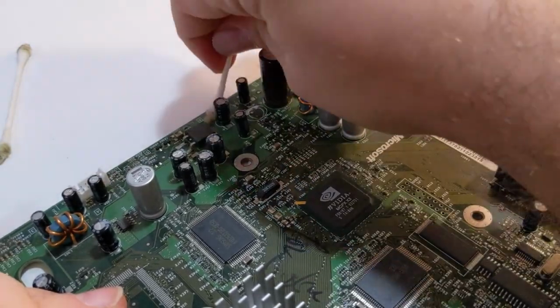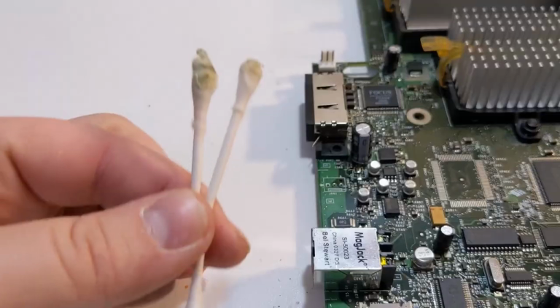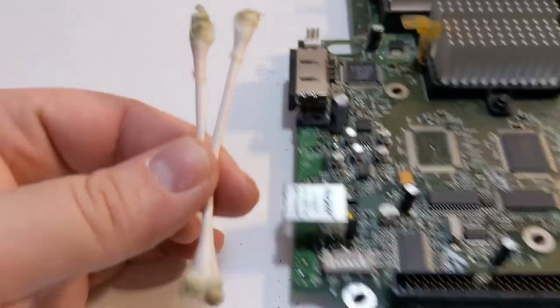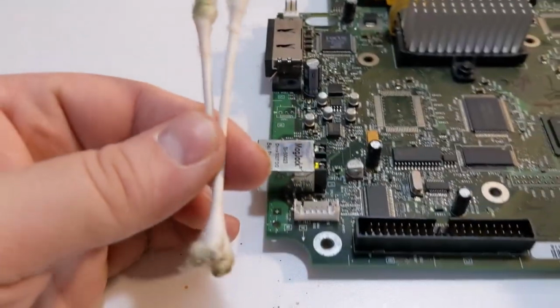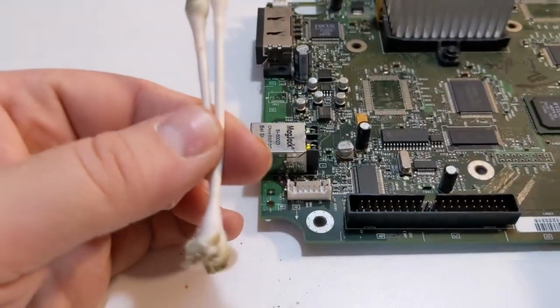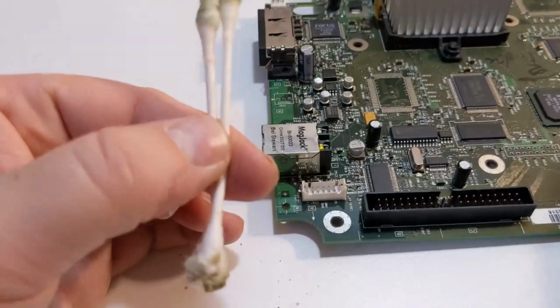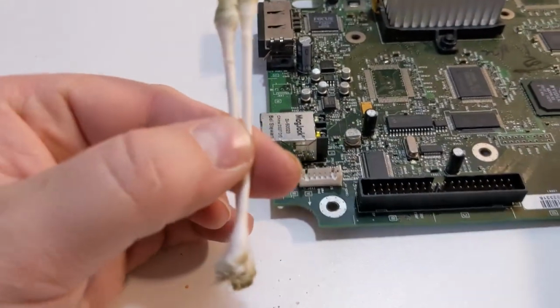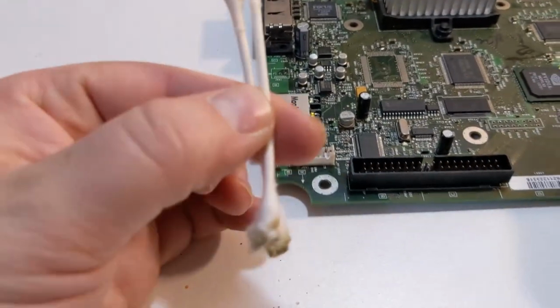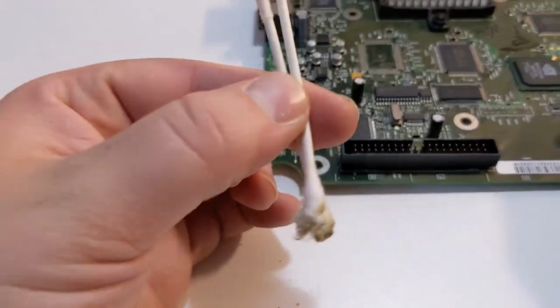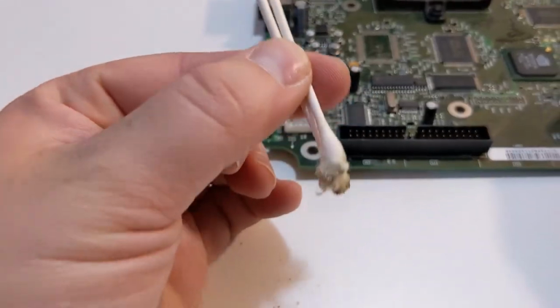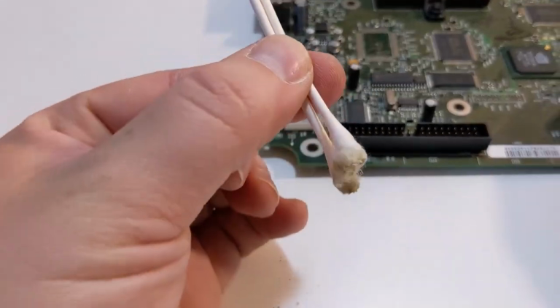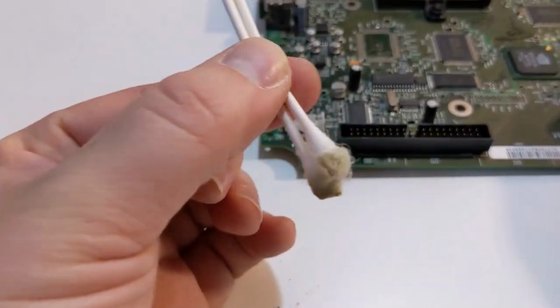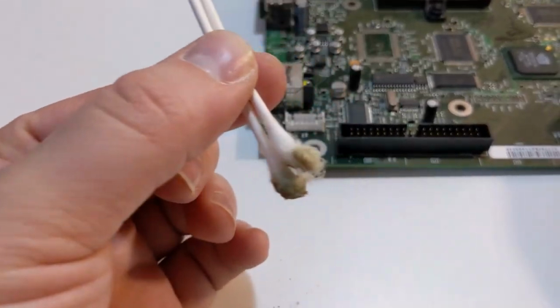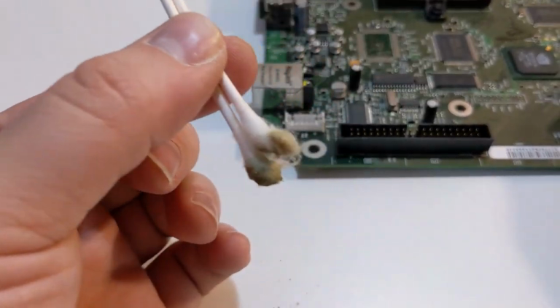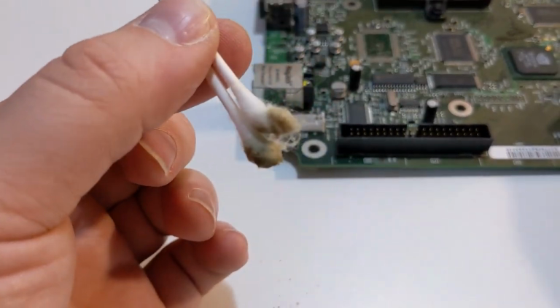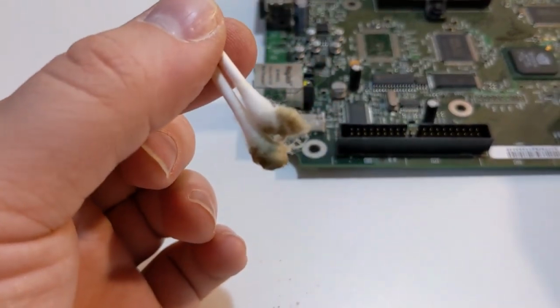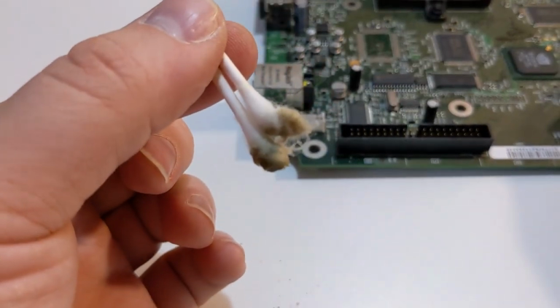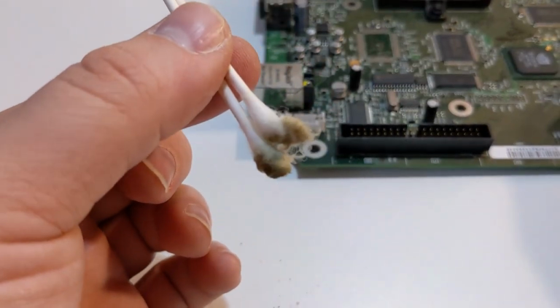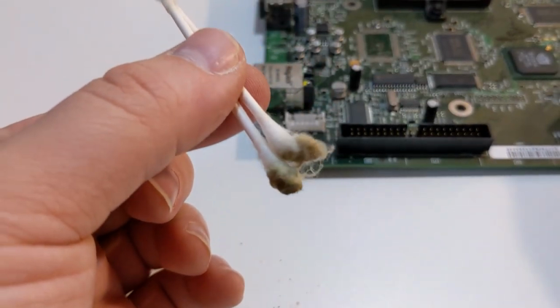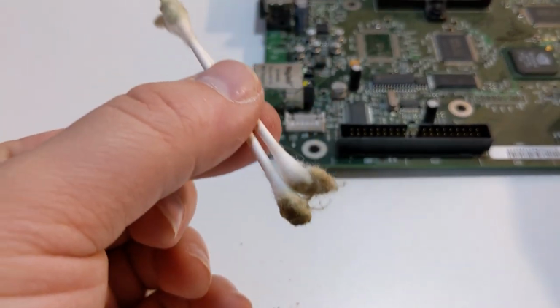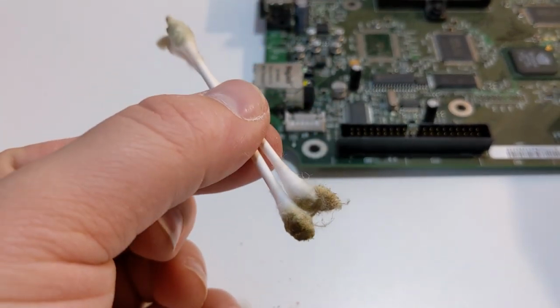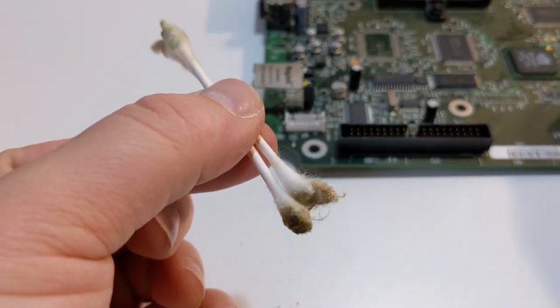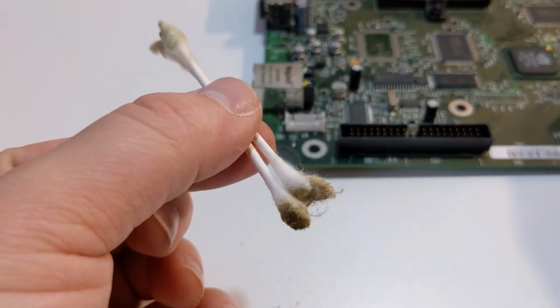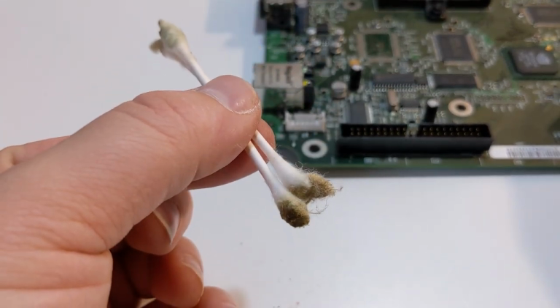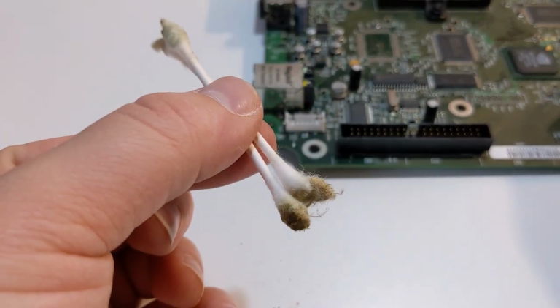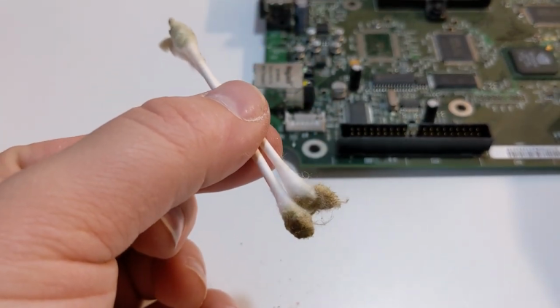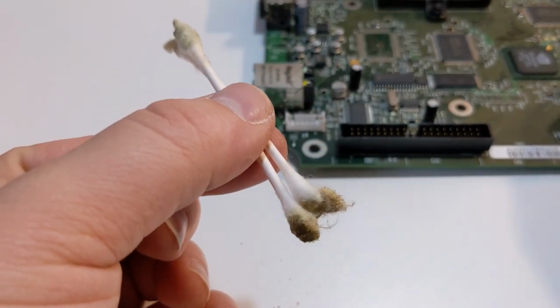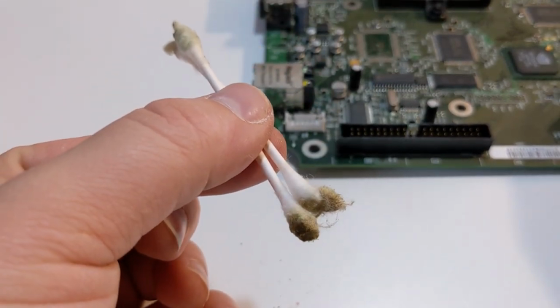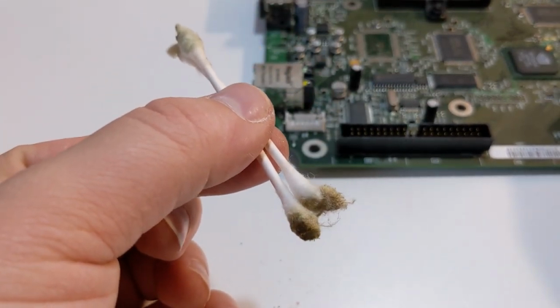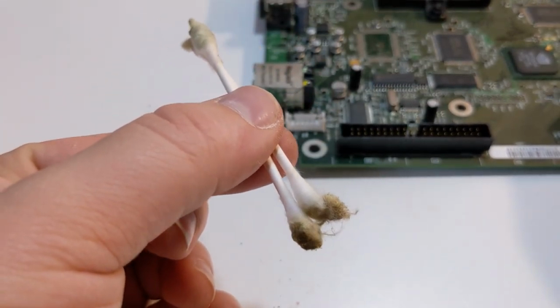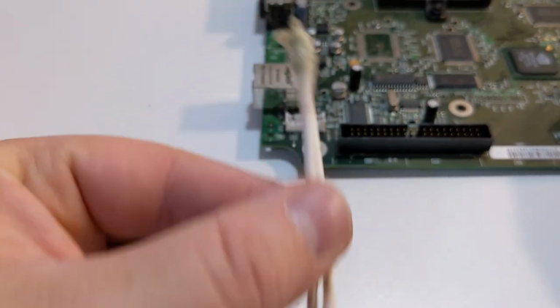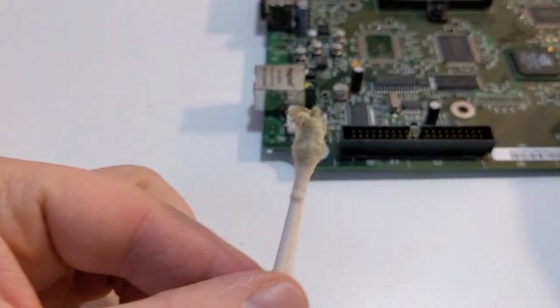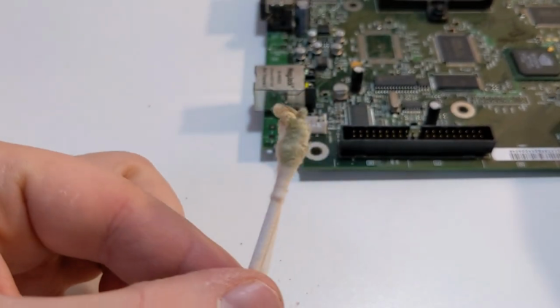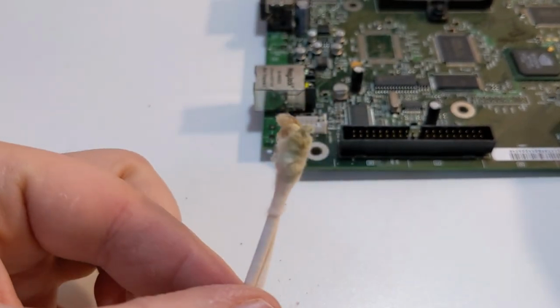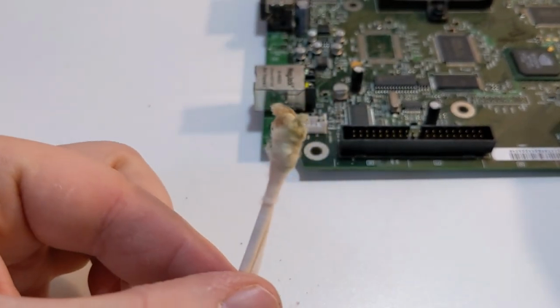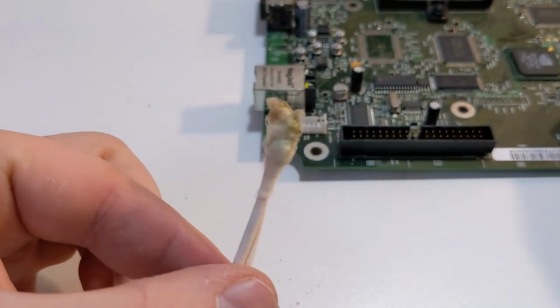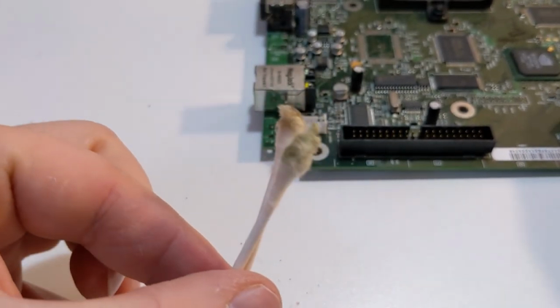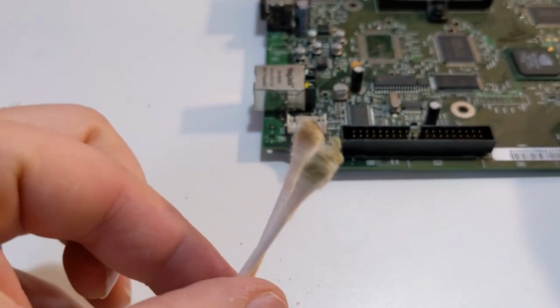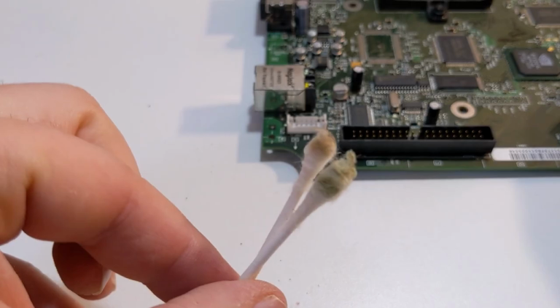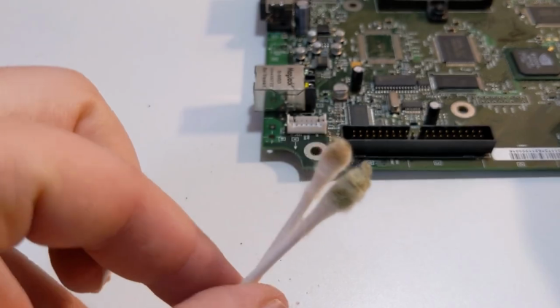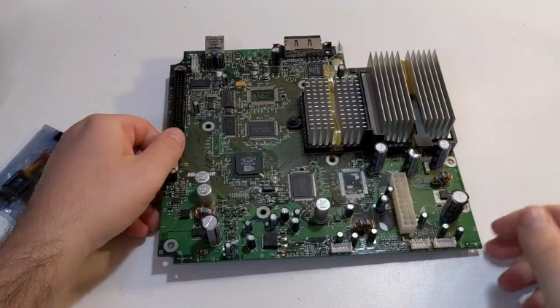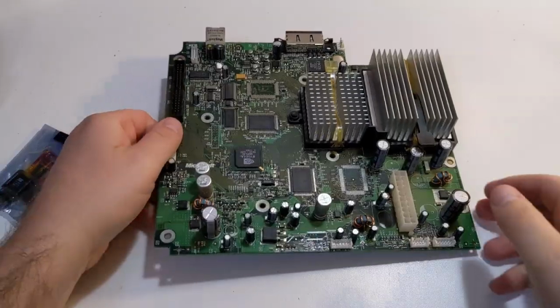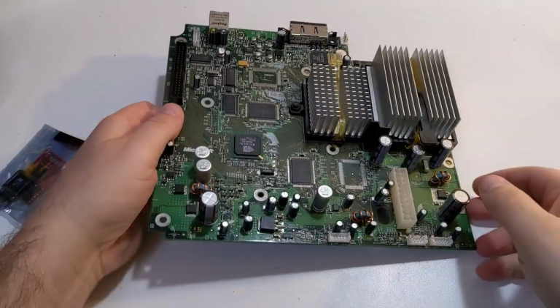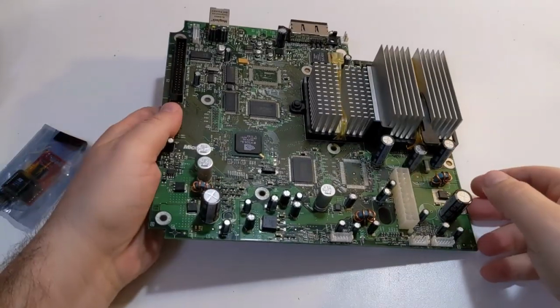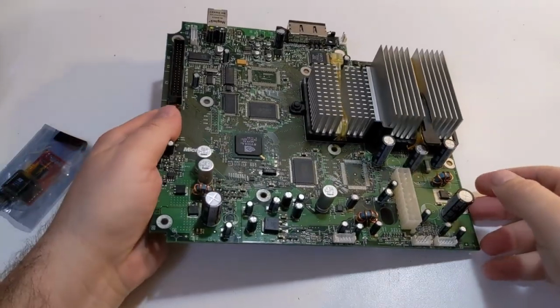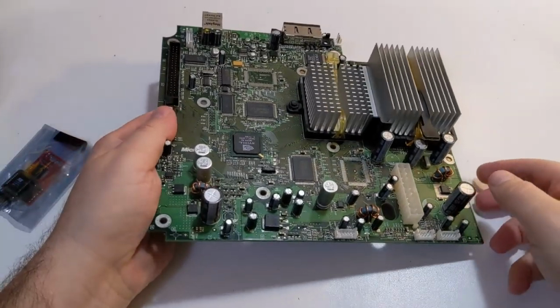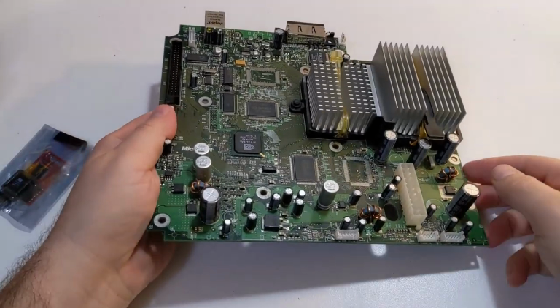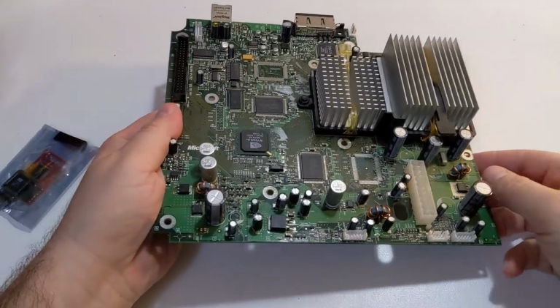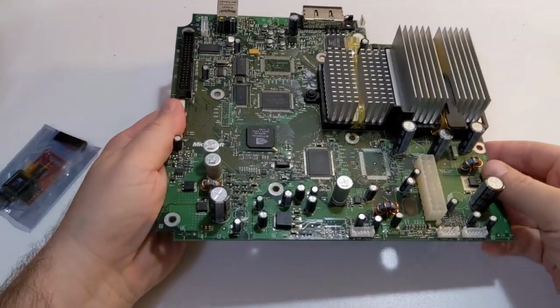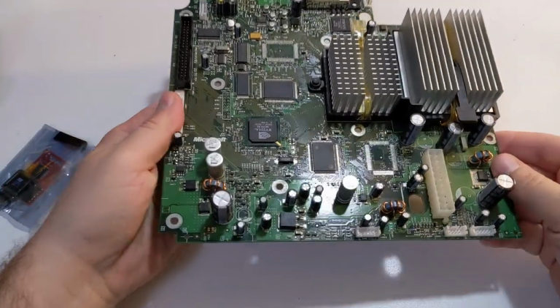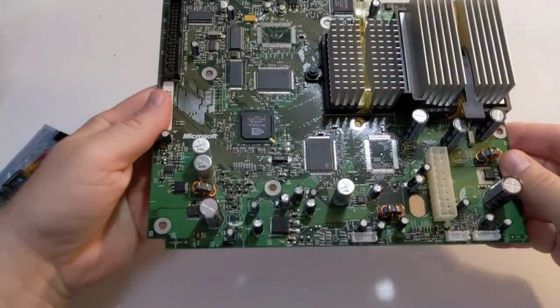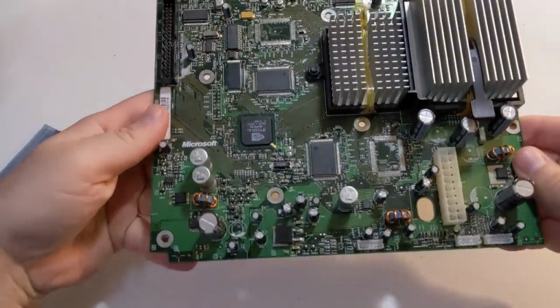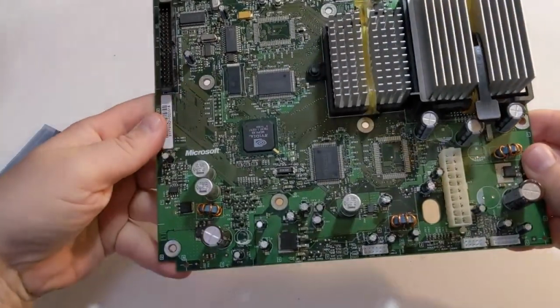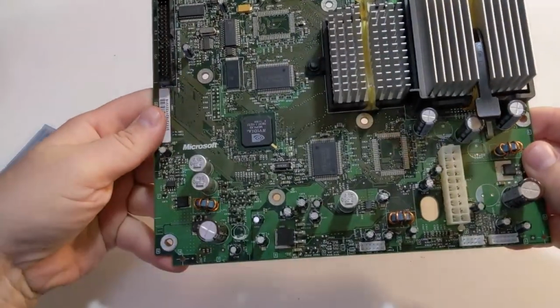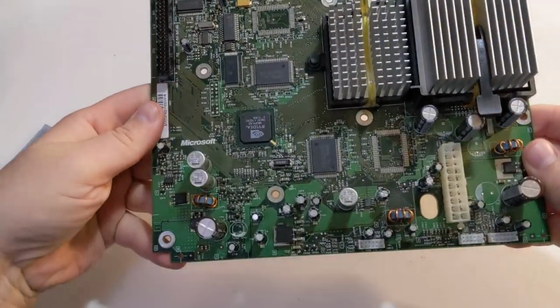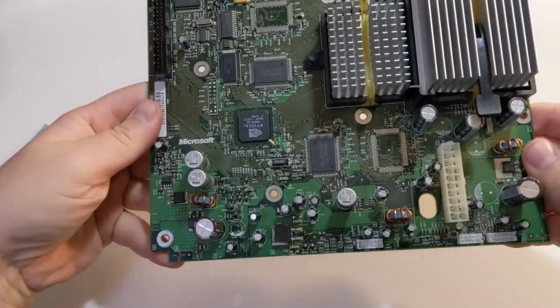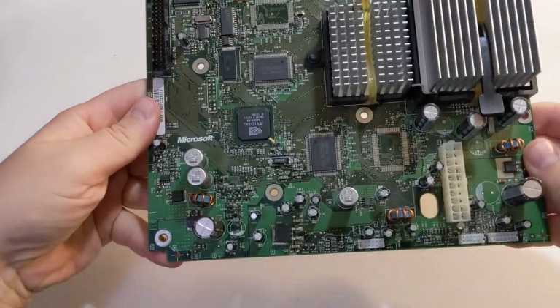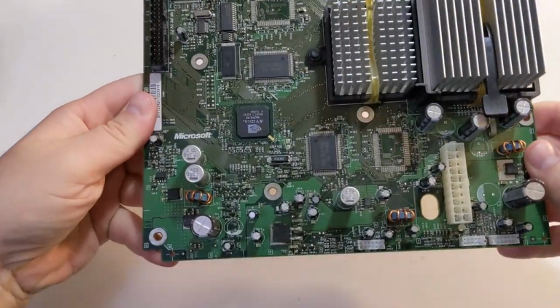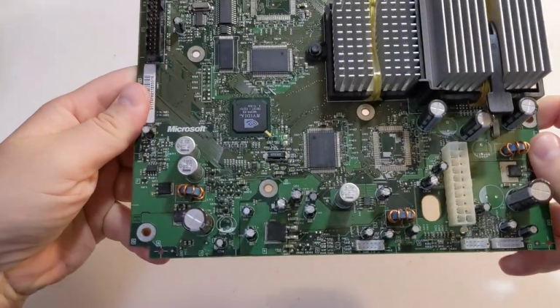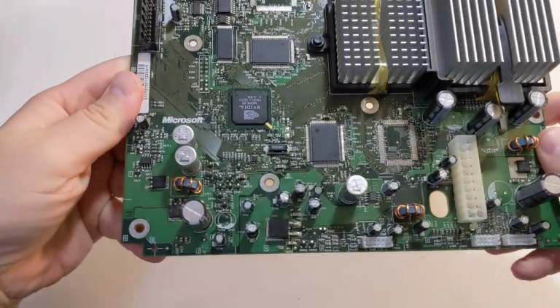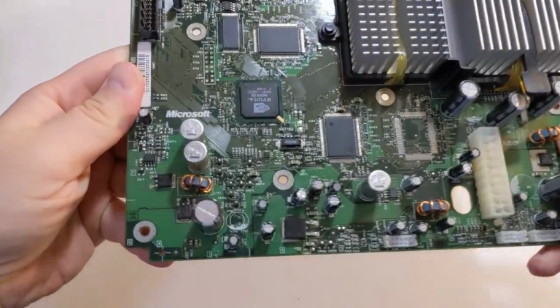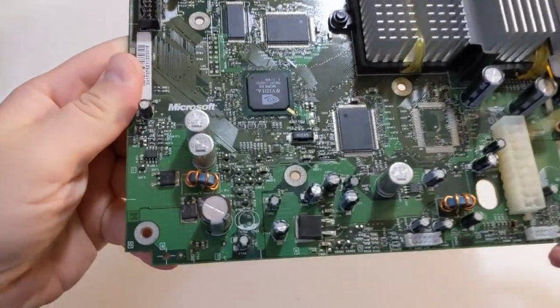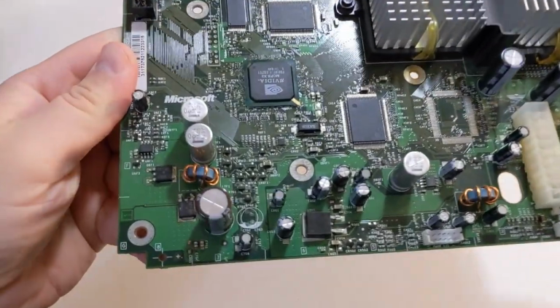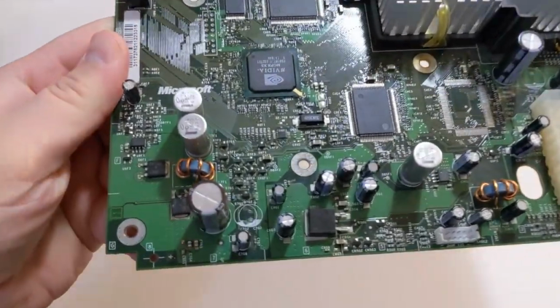These cotton swabs show just how filthy the Xbox motherboard was. After cleaning, your Xbox motherboard should be shiny again.